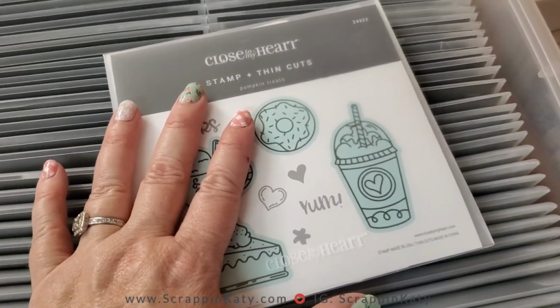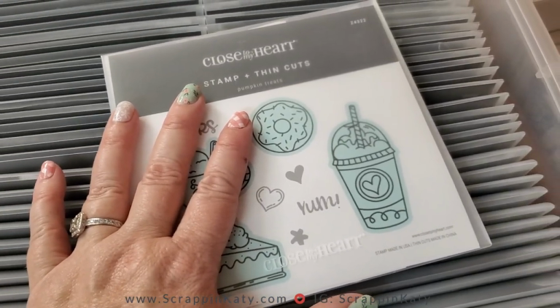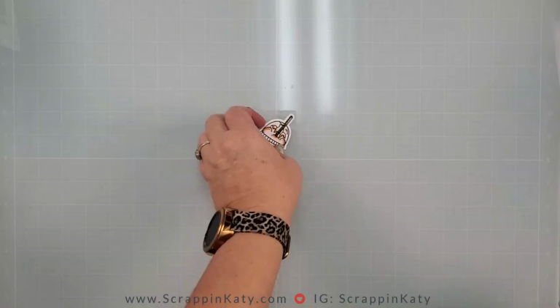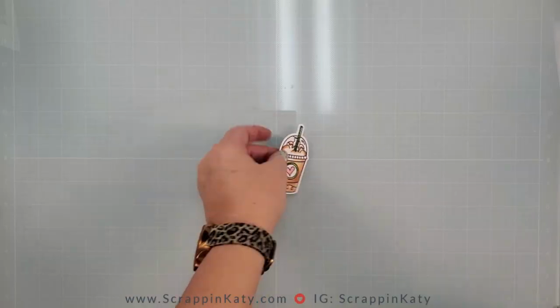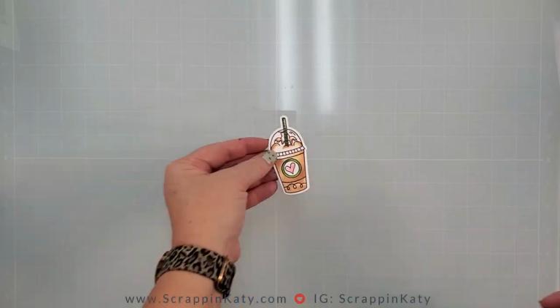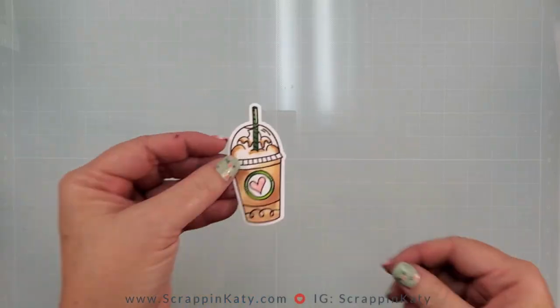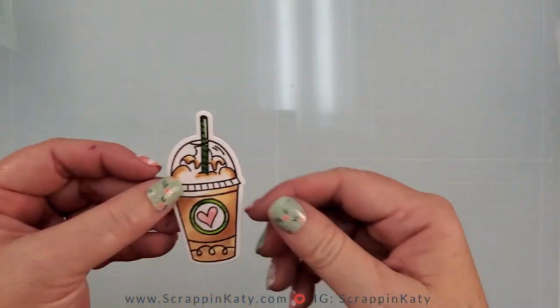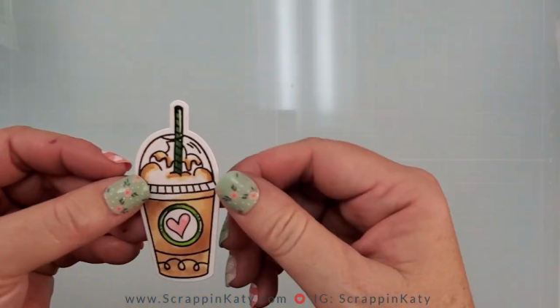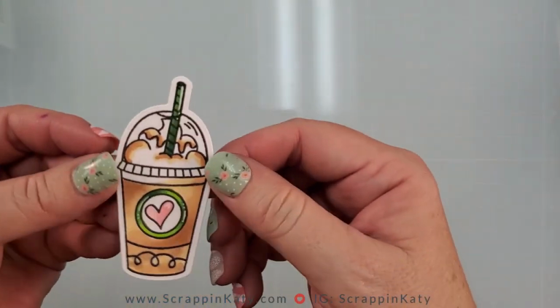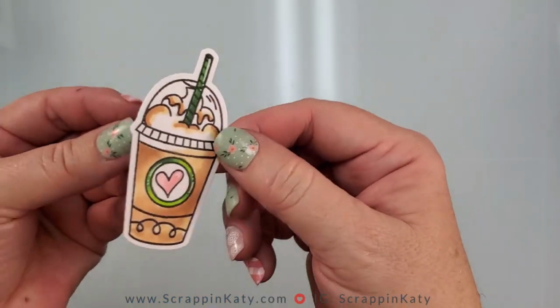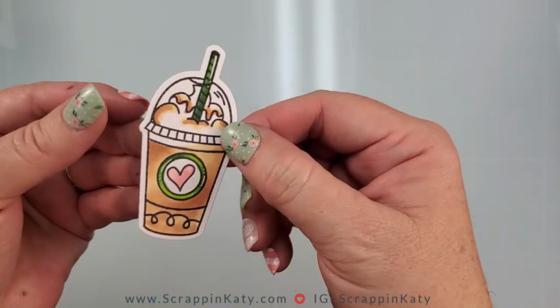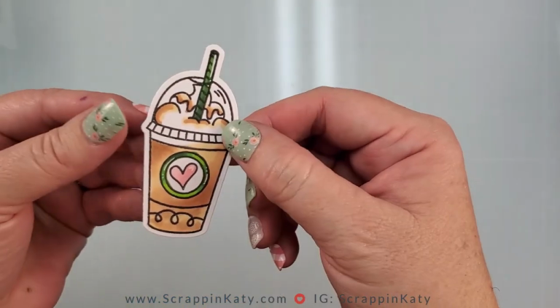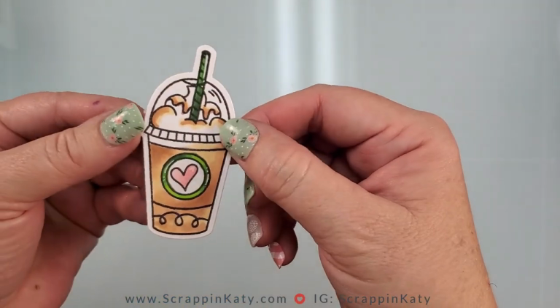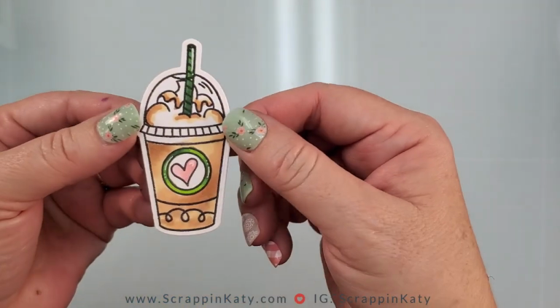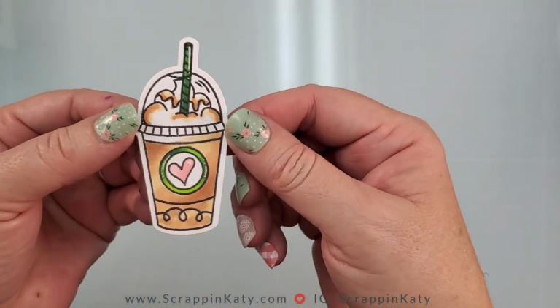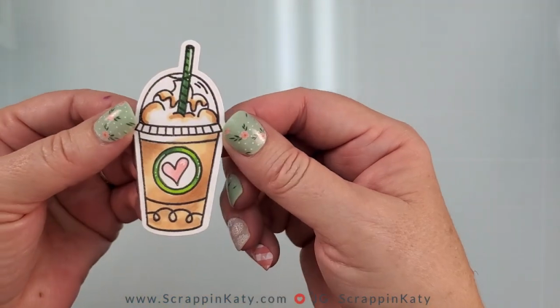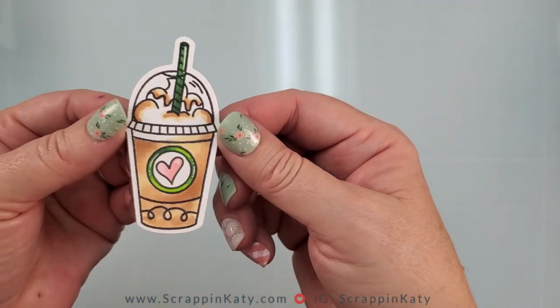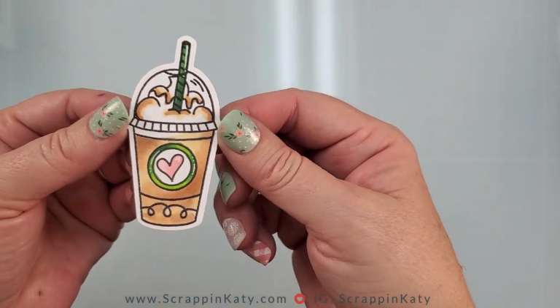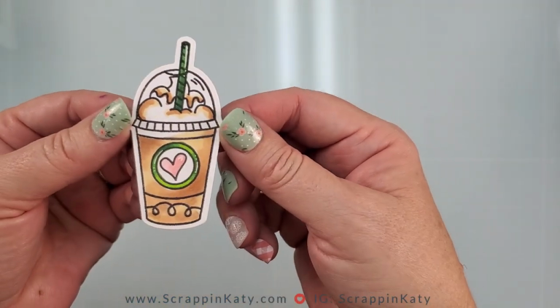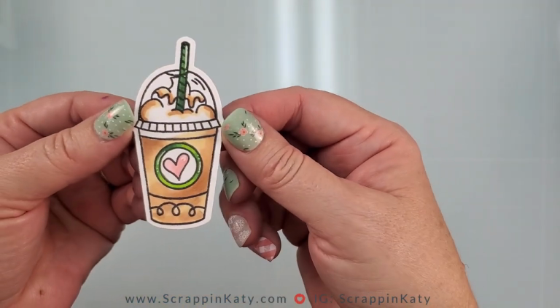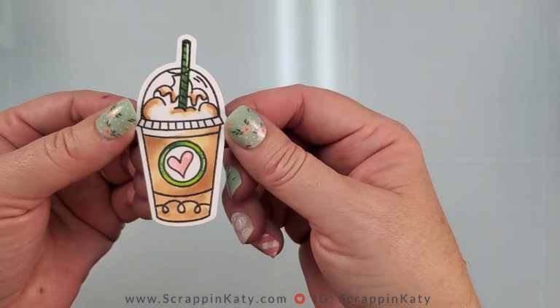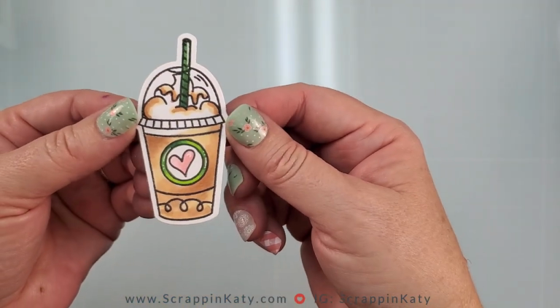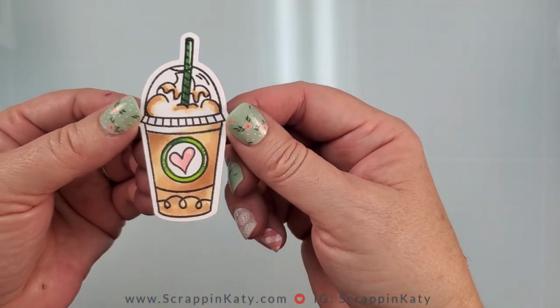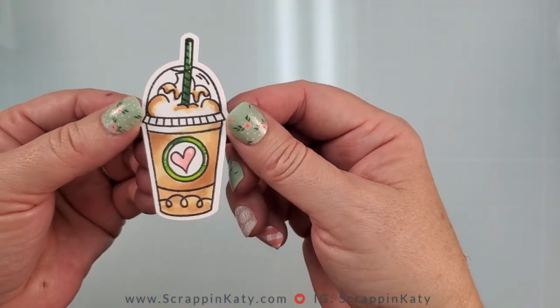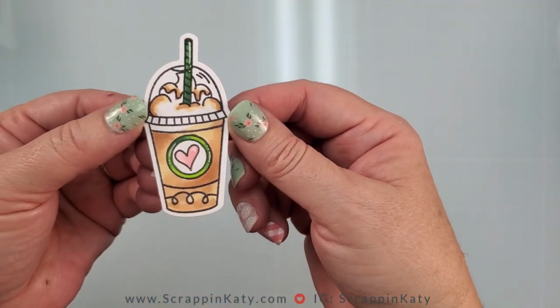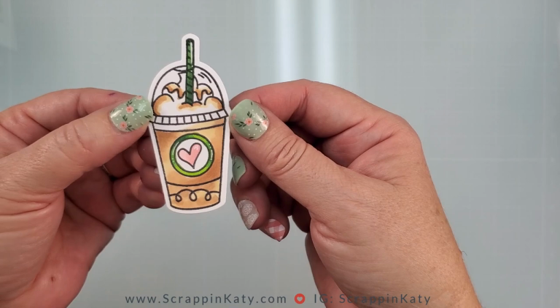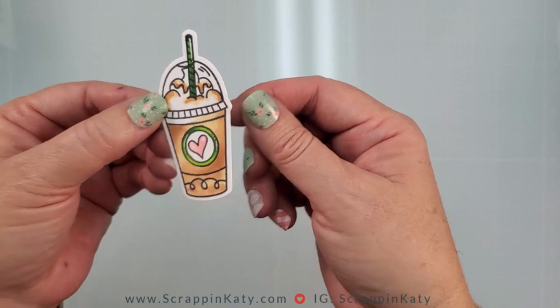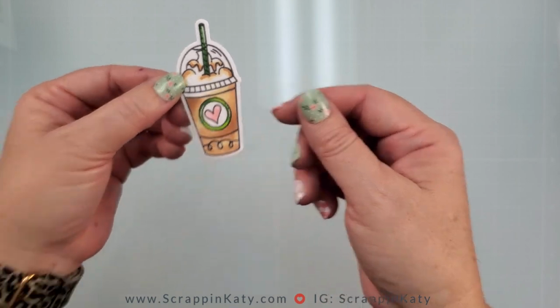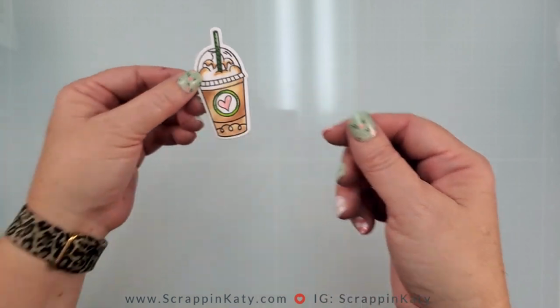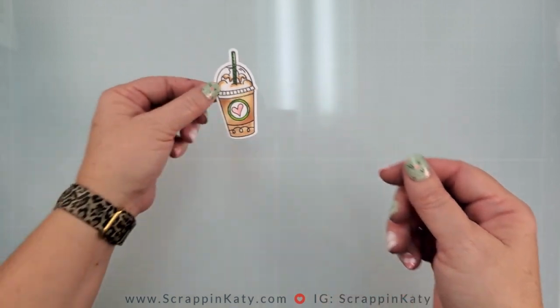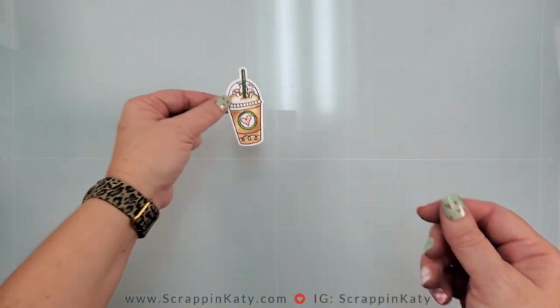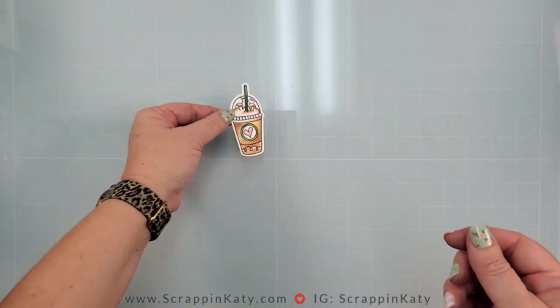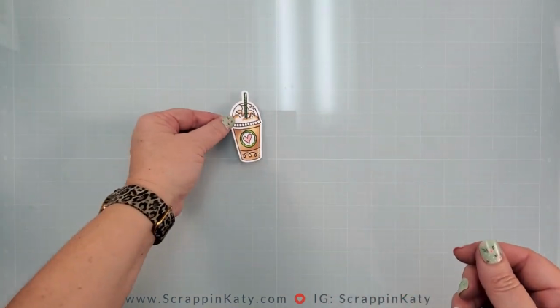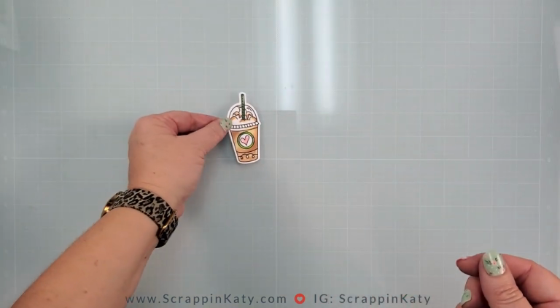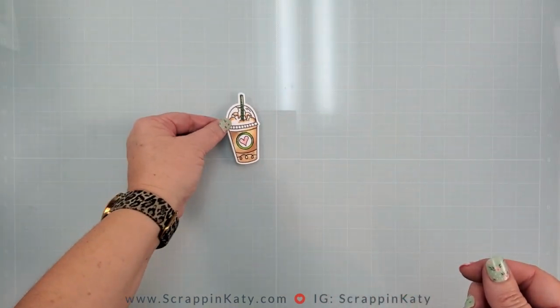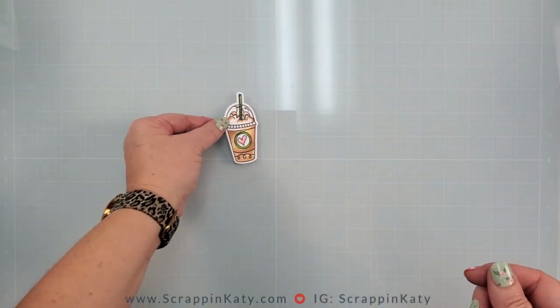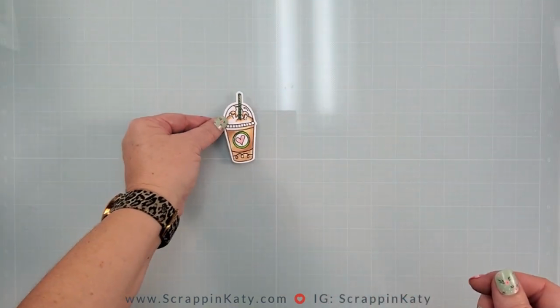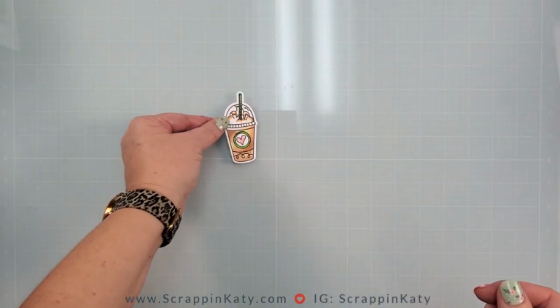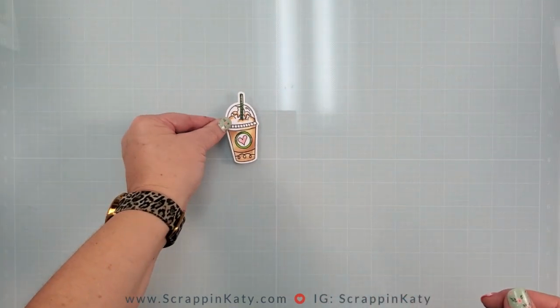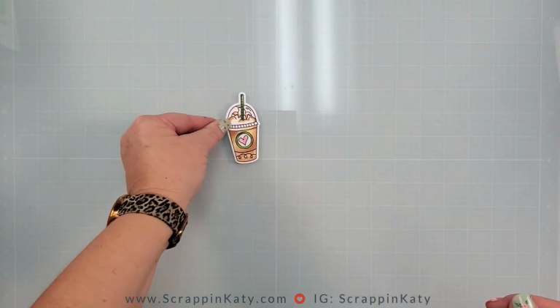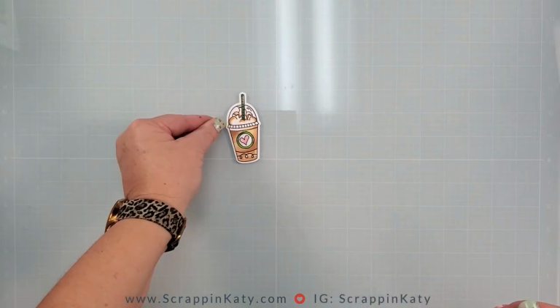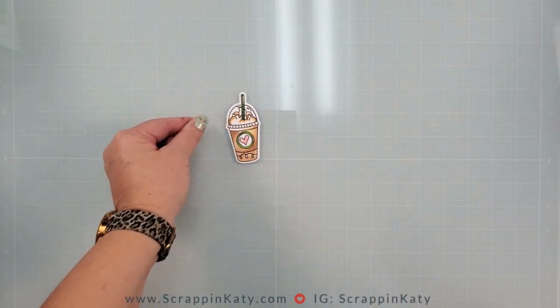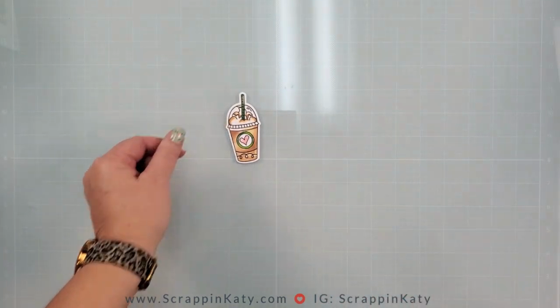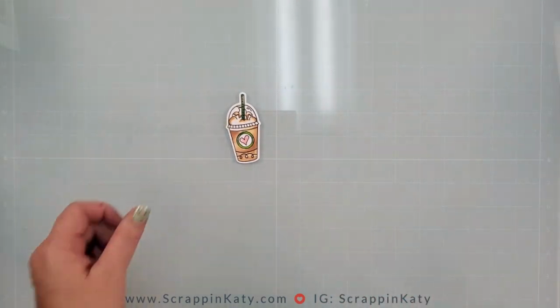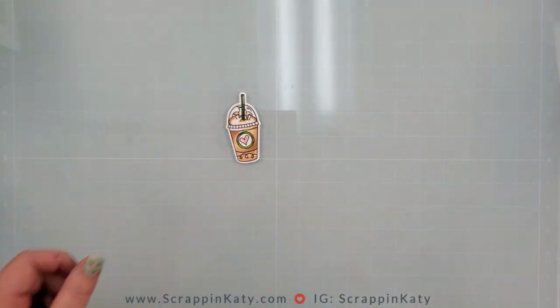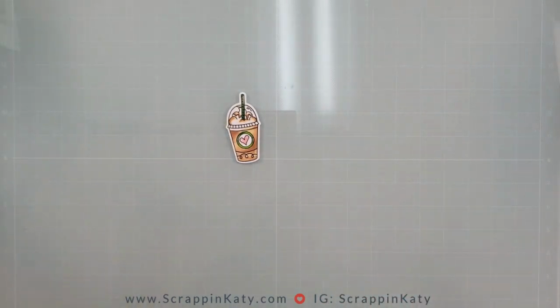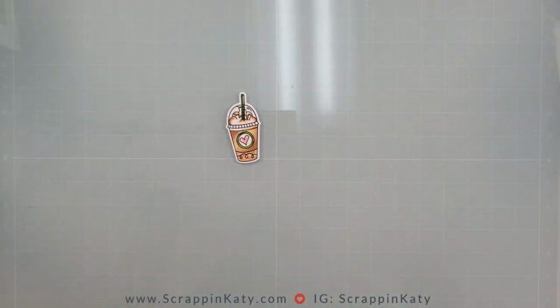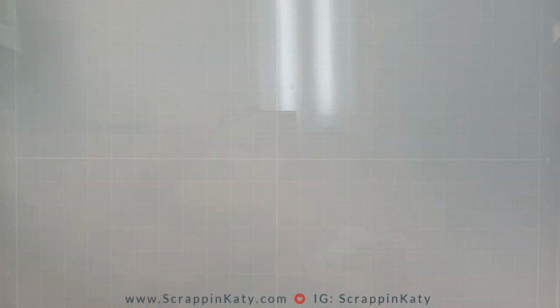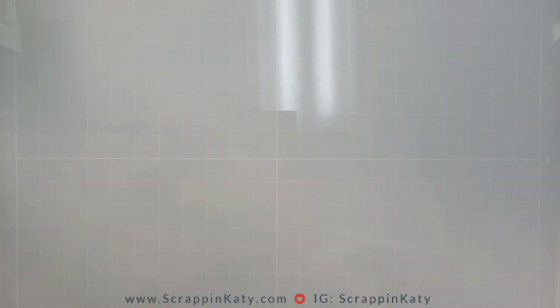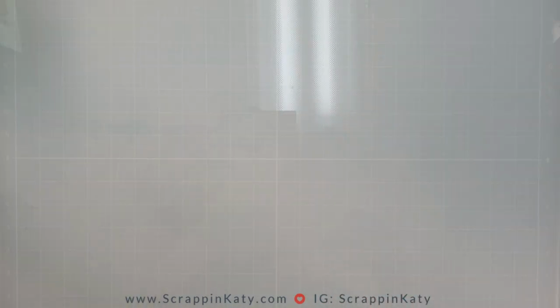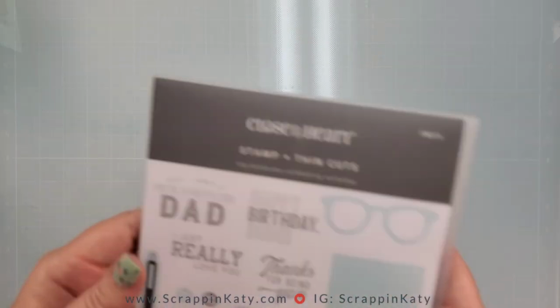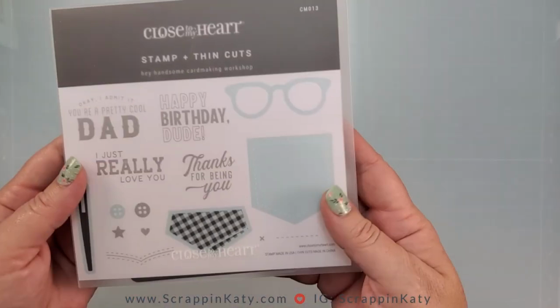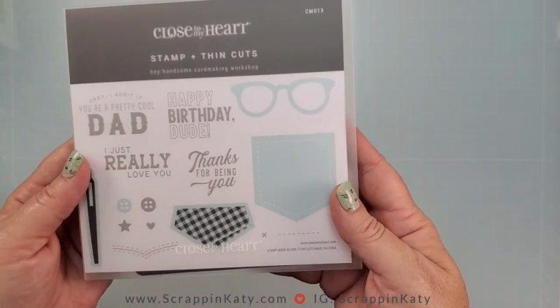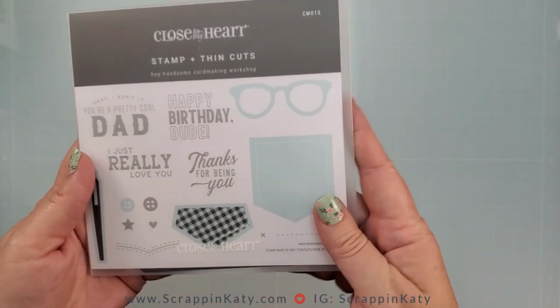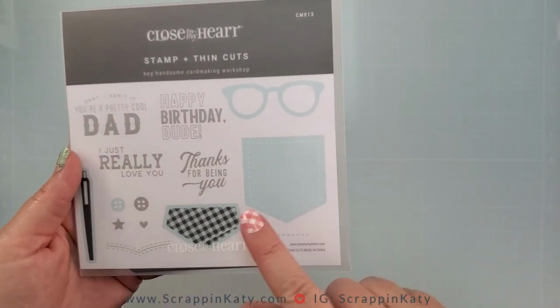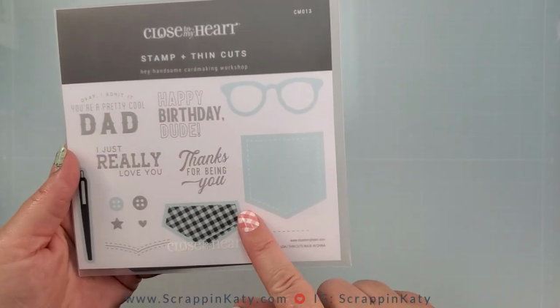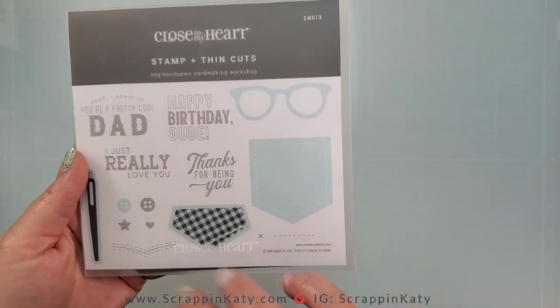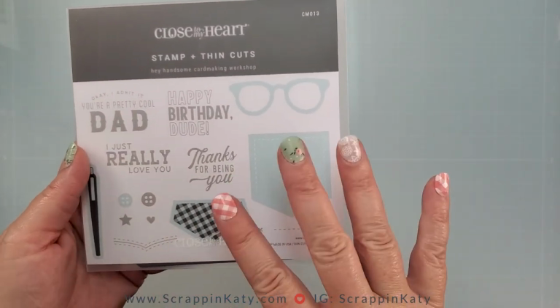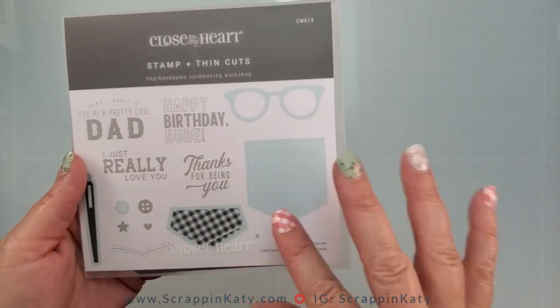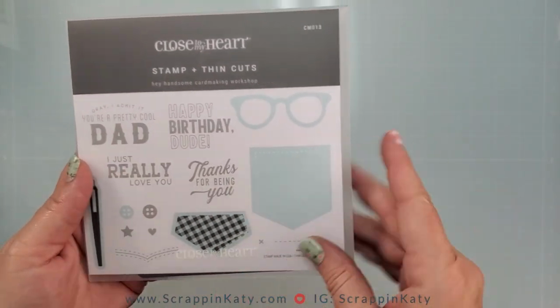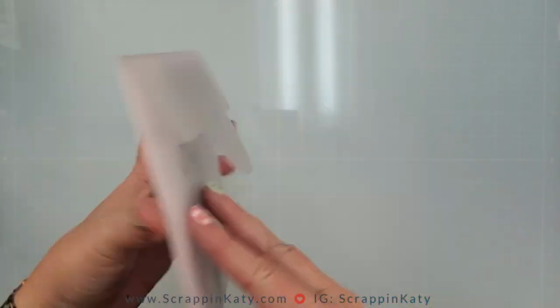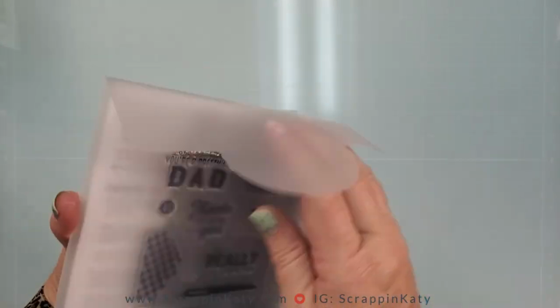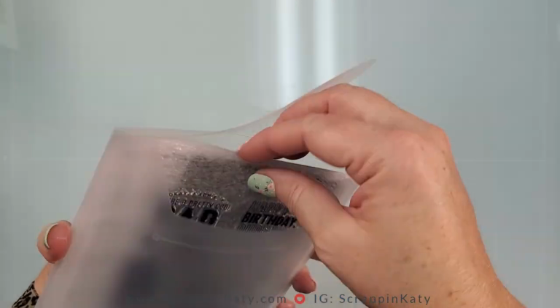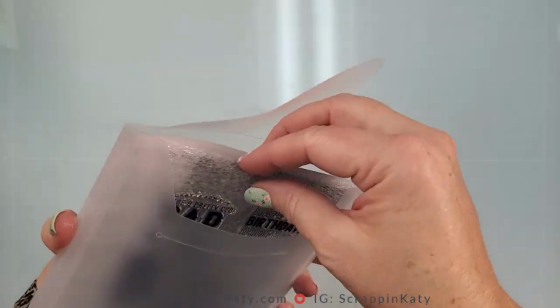I colored this off camera with my tri-blend markers — I'll leave those colors below. And then I am pulling out this thin cut.